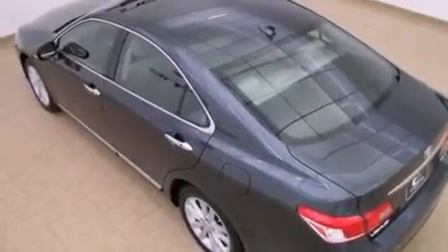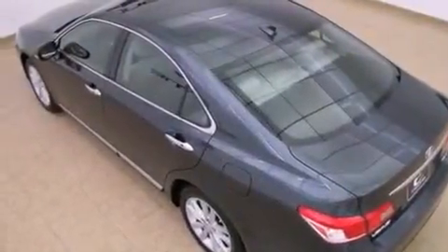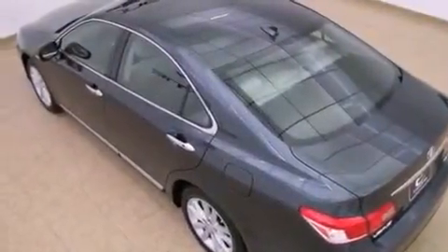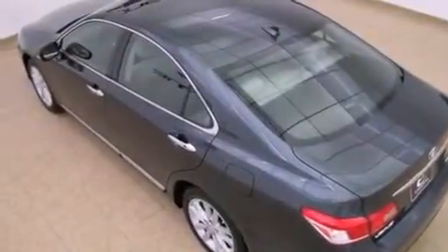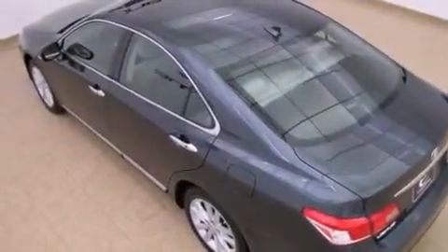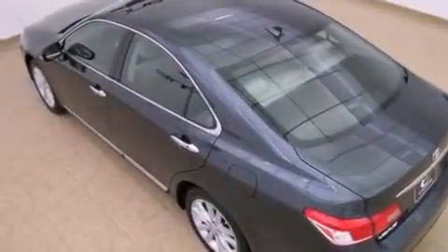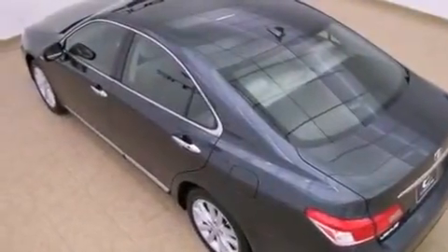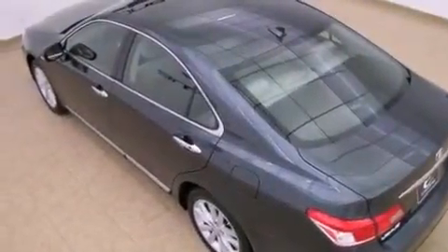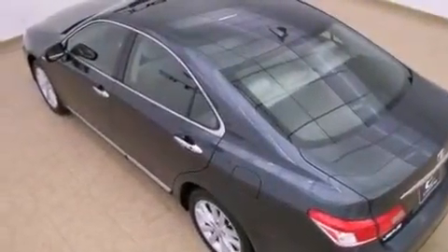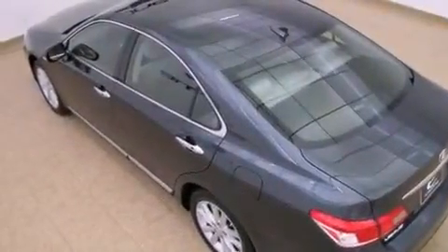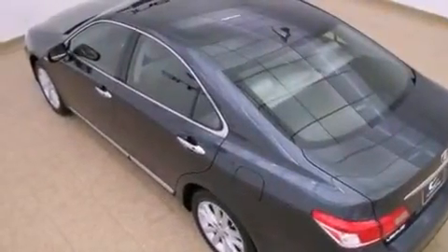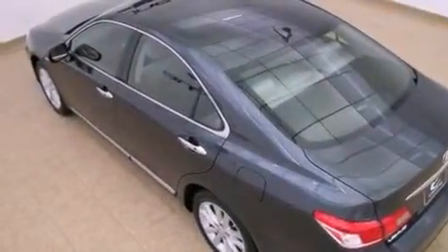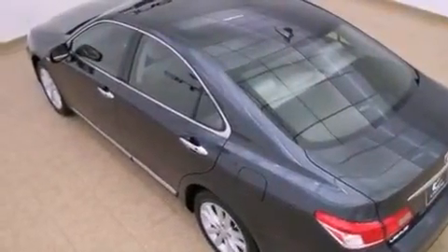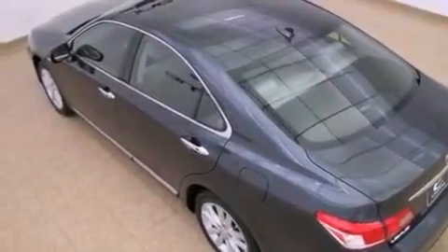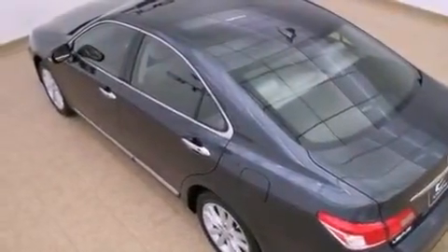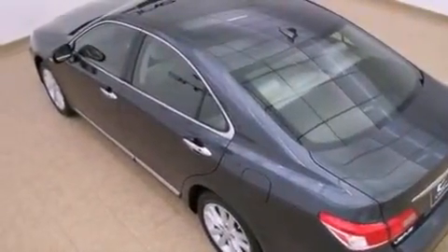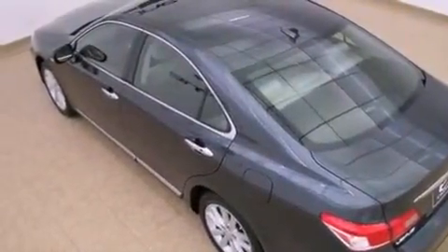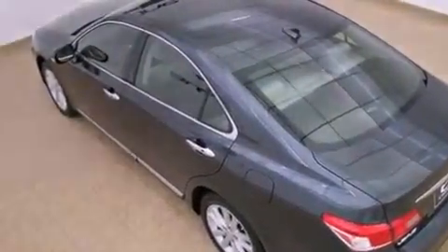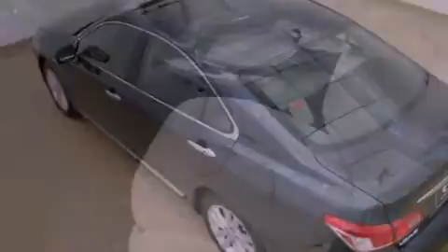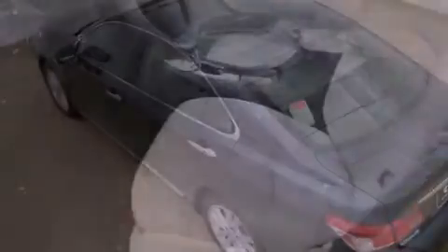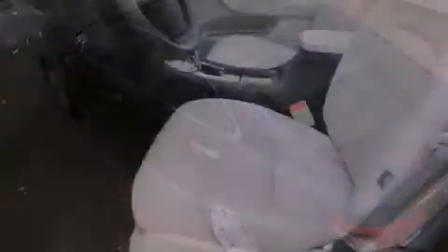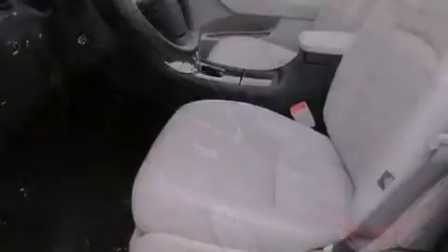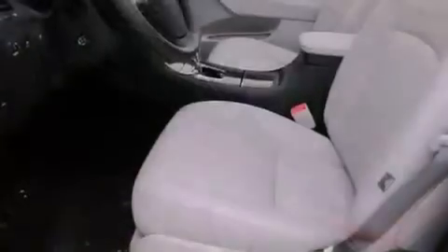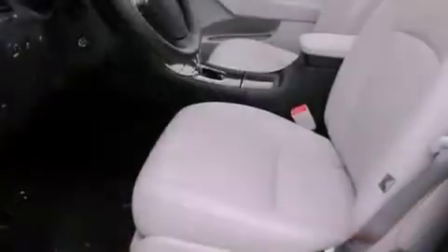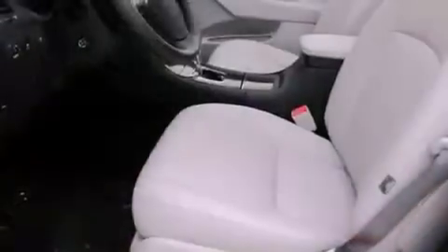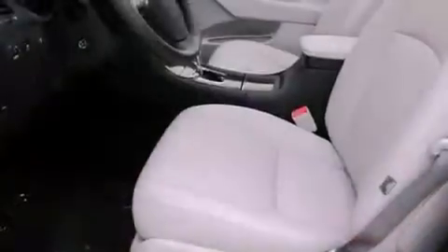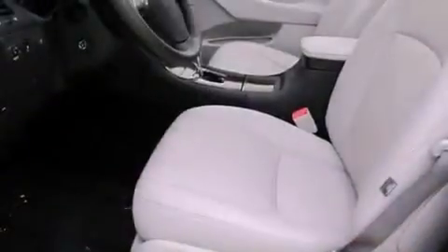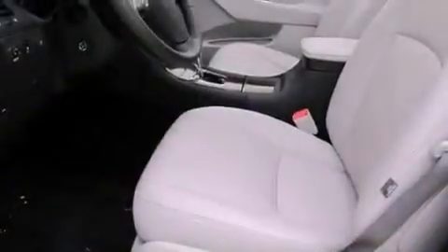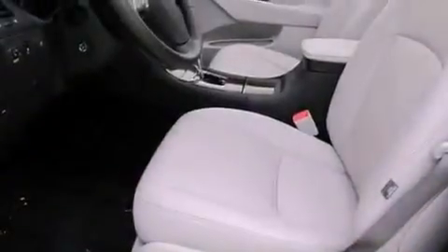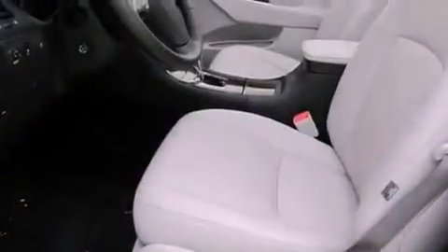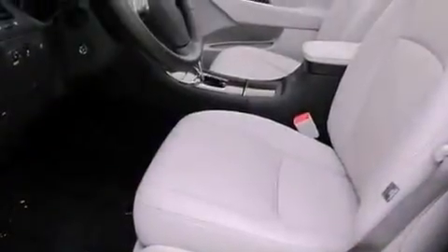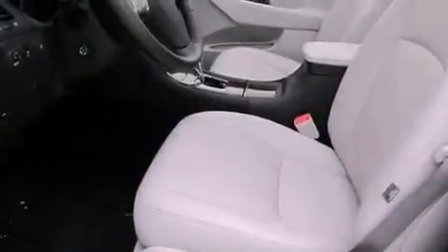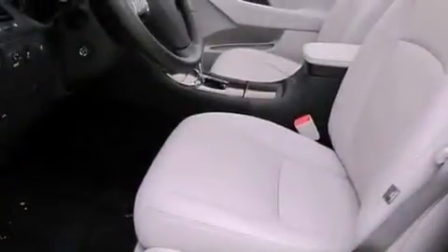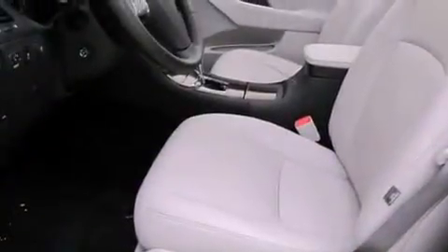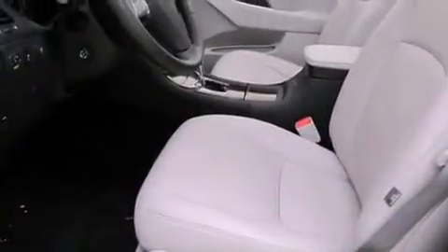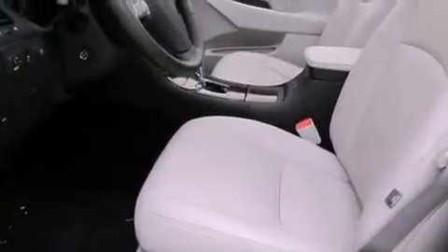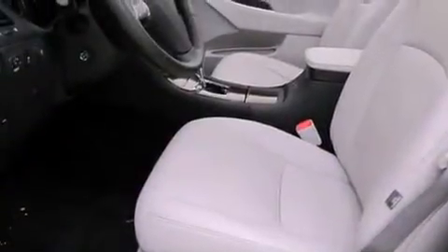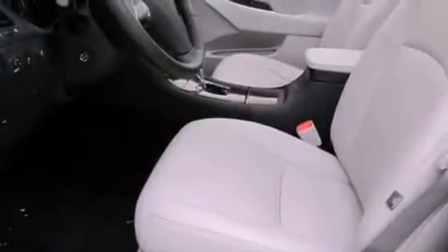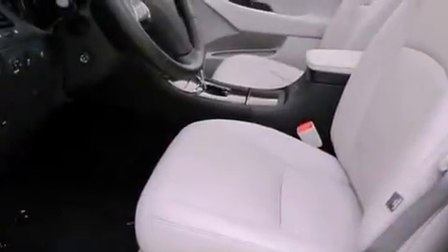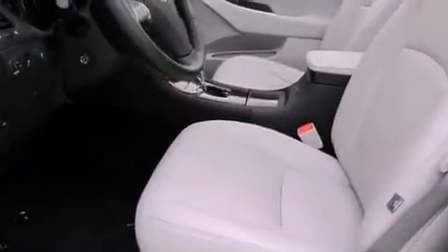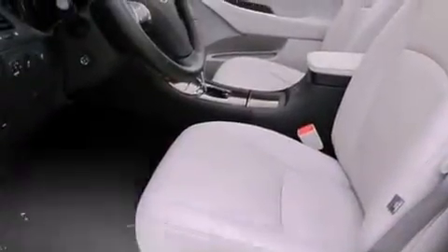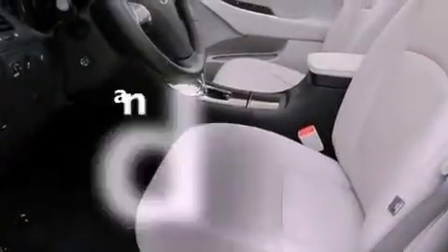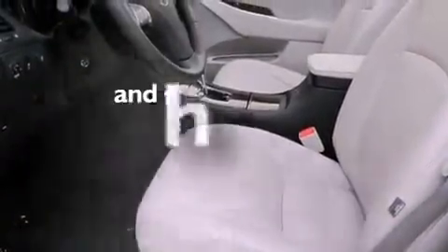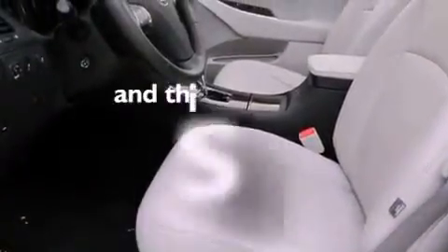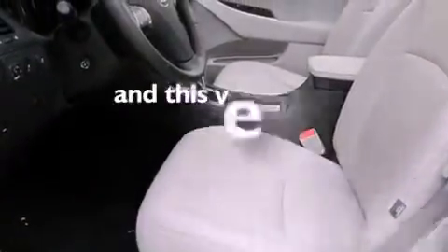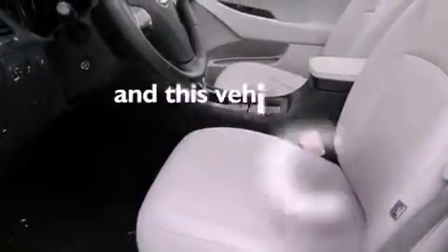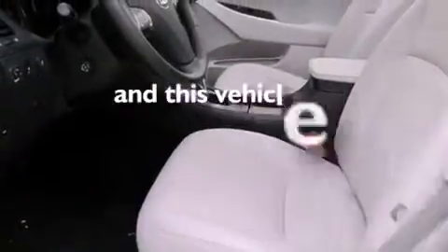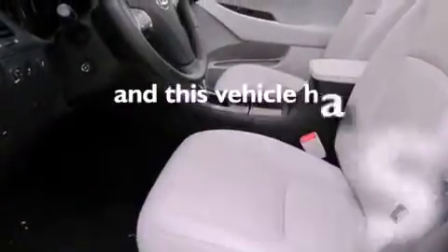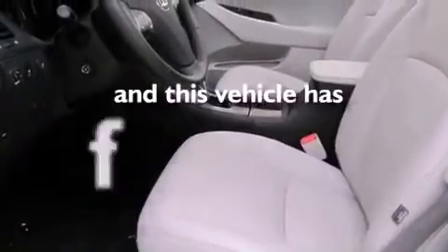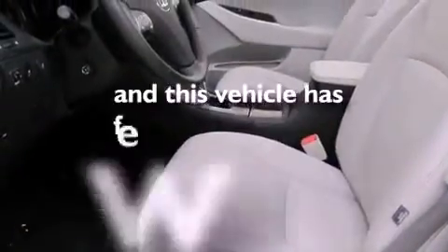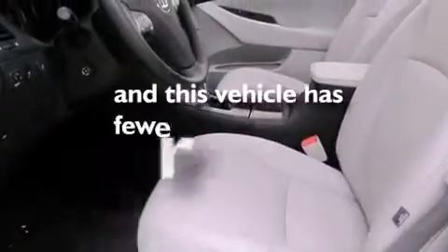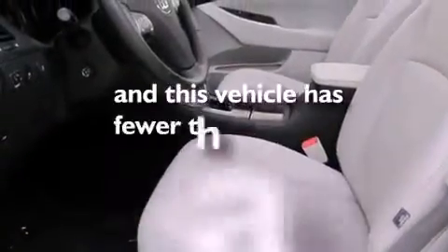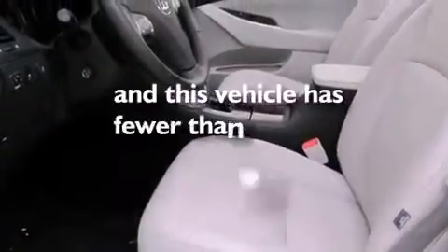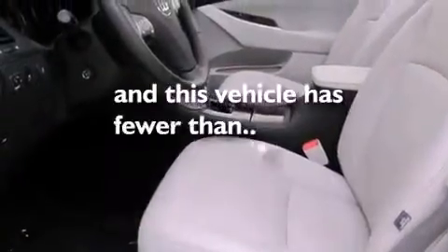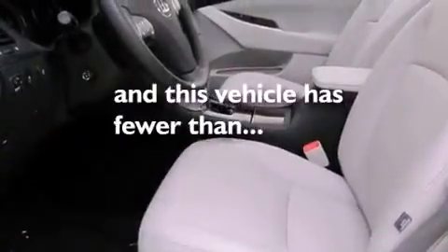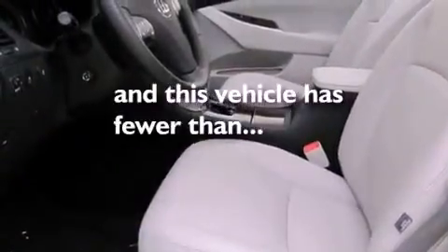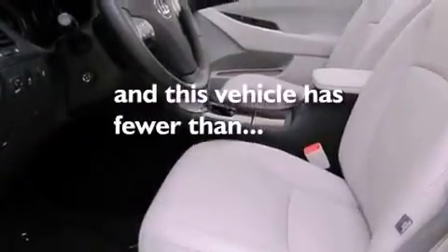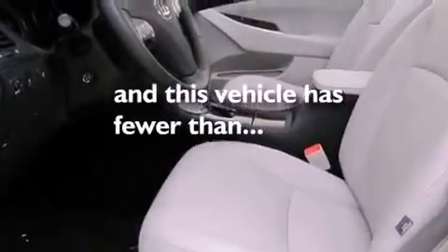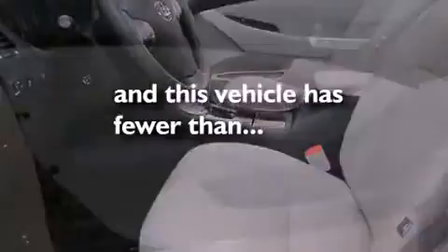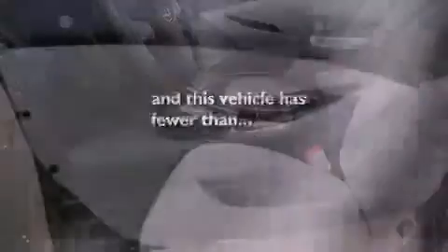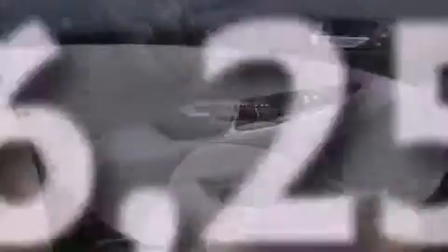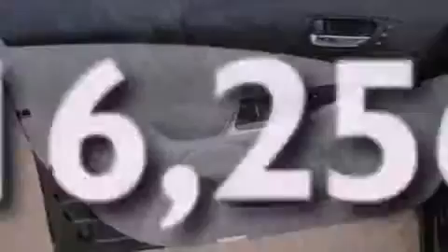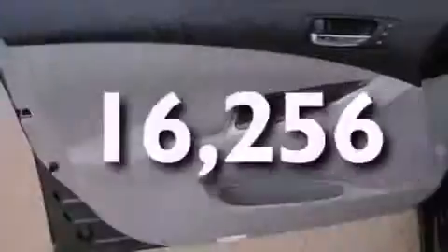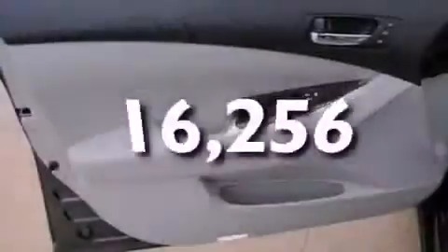Additional features include fog lamps, rear impact crumple zones, and a HomeLink feature. This vehicle has fewer than 17,000 miles on the odometer.